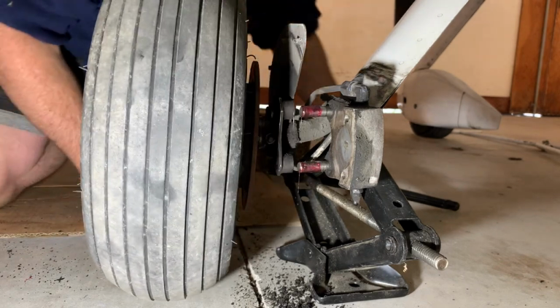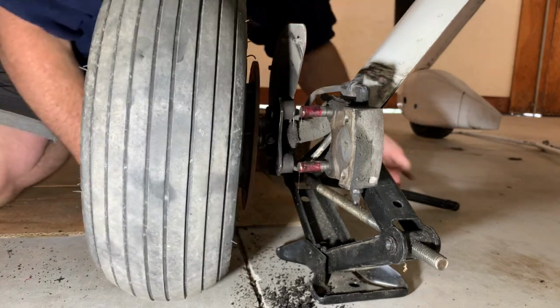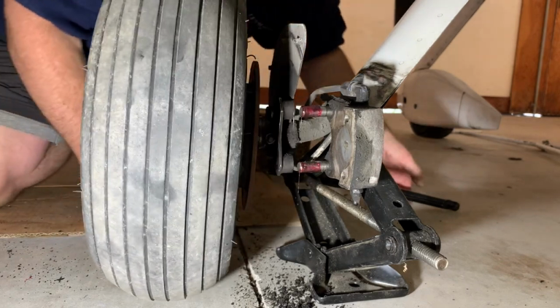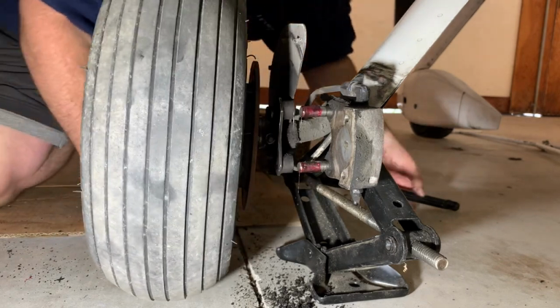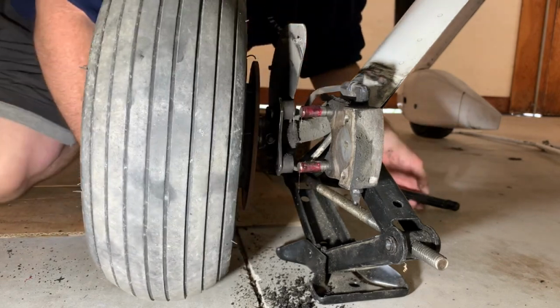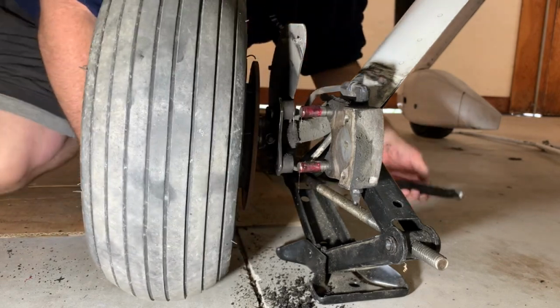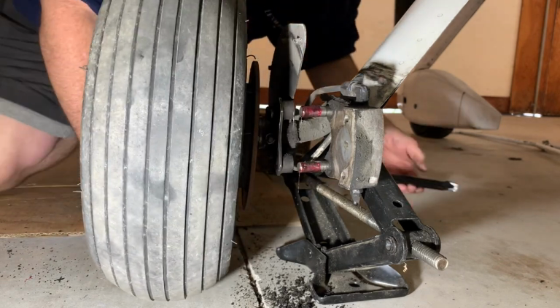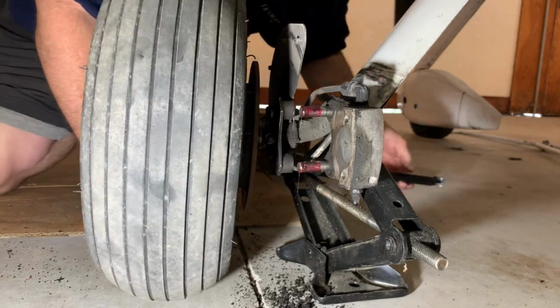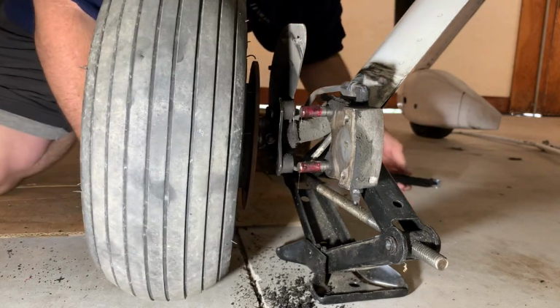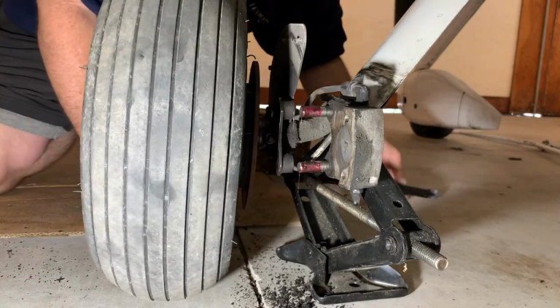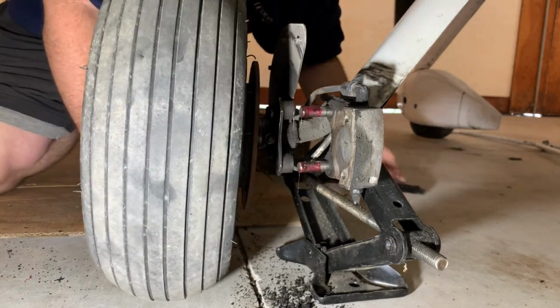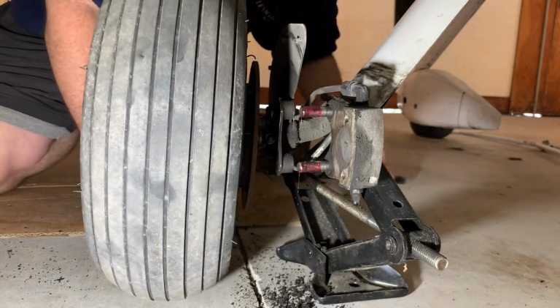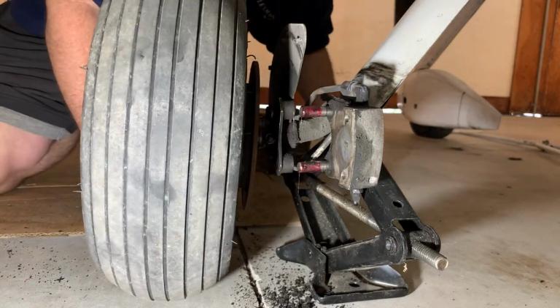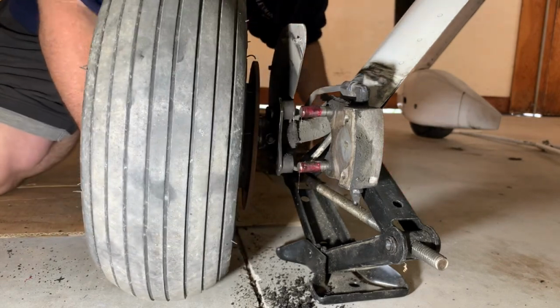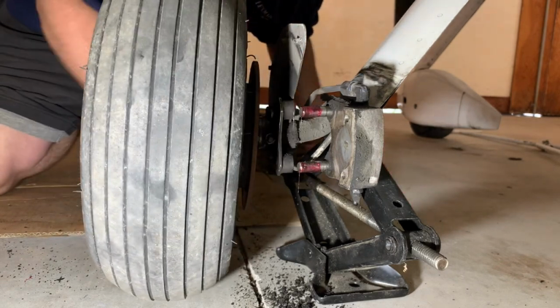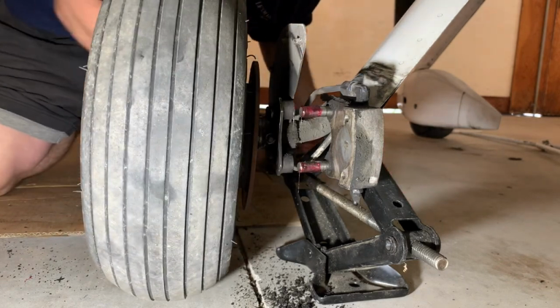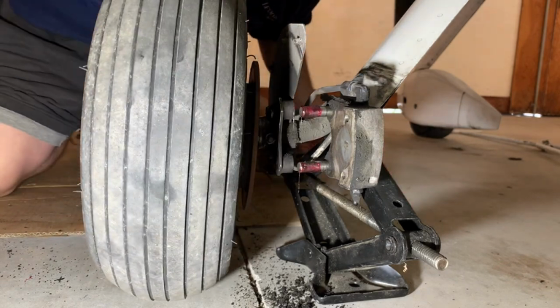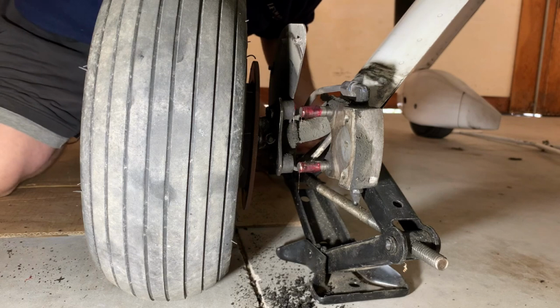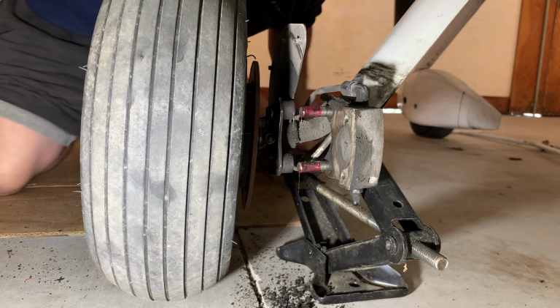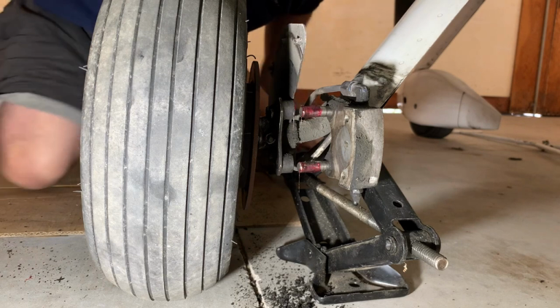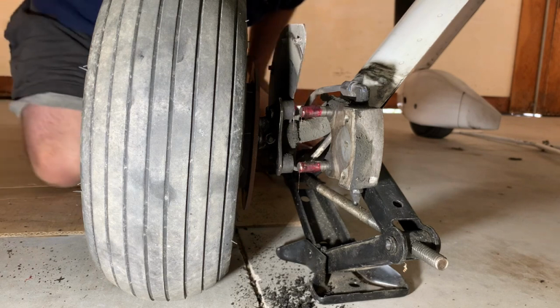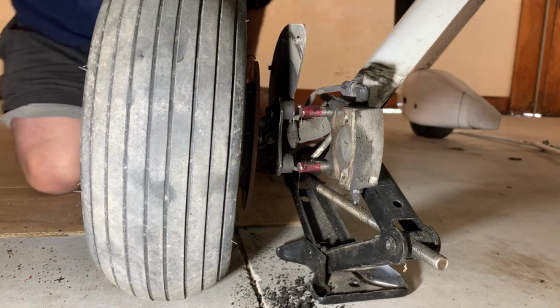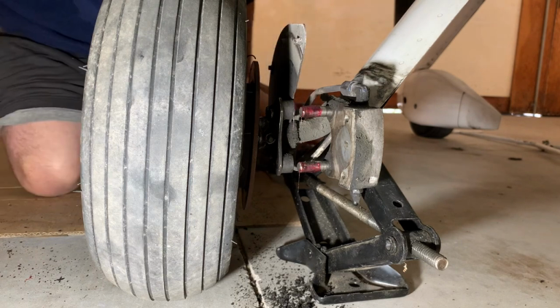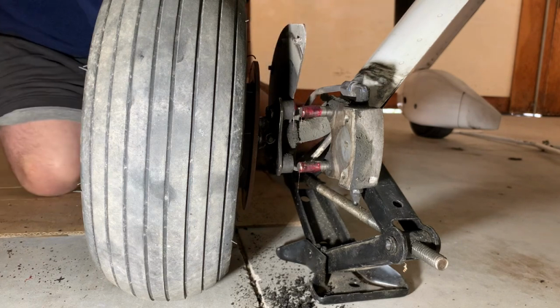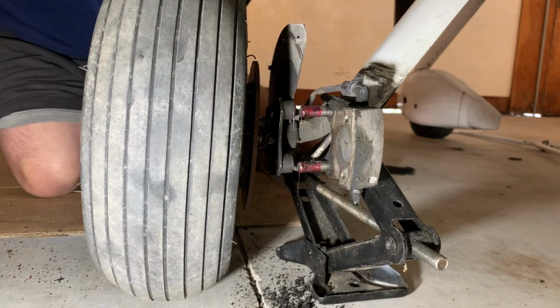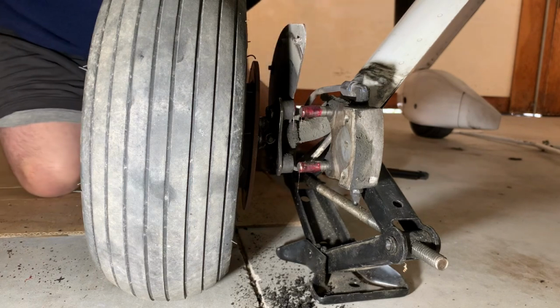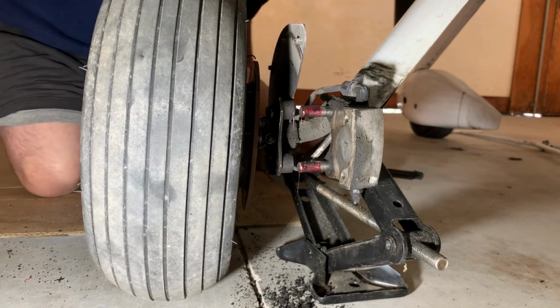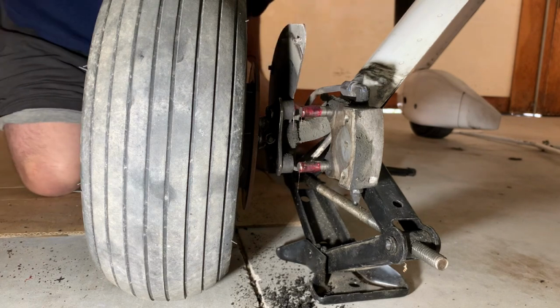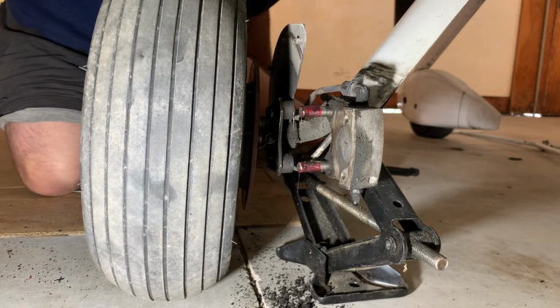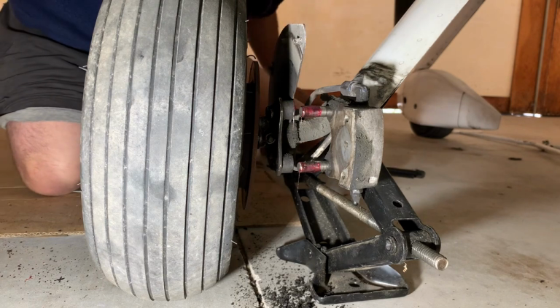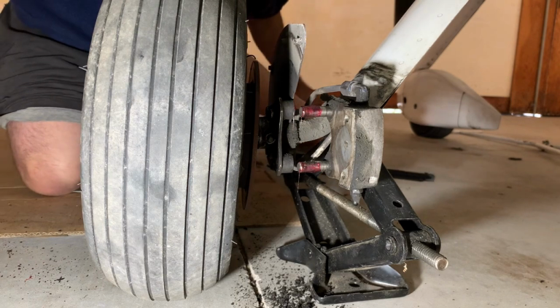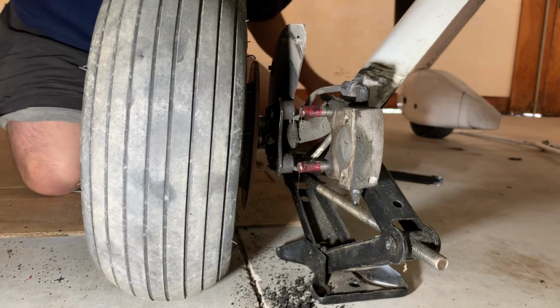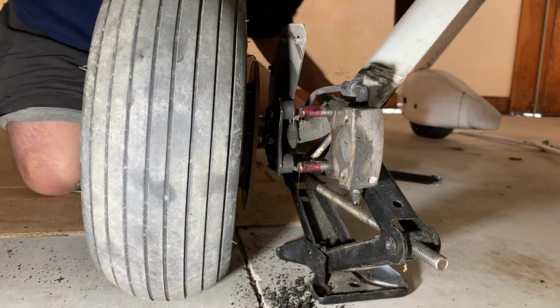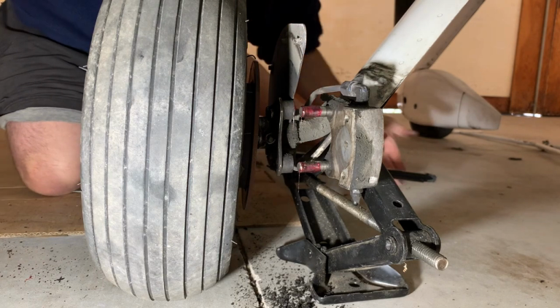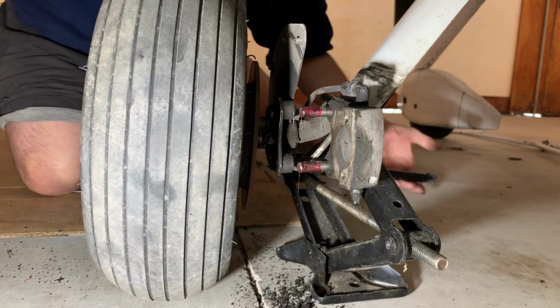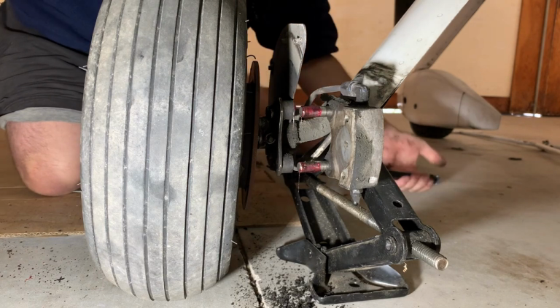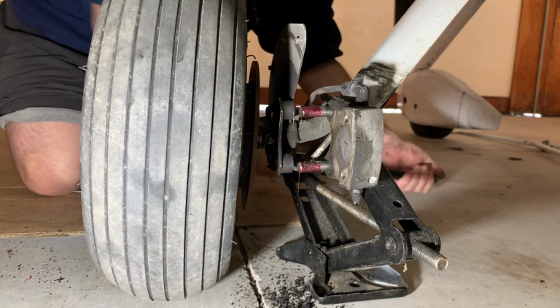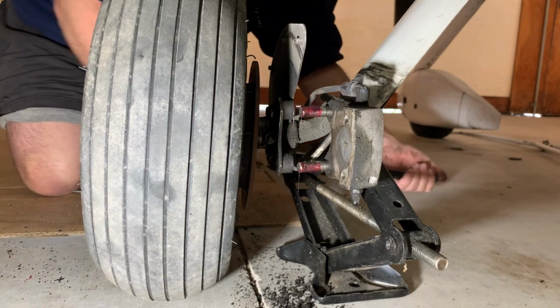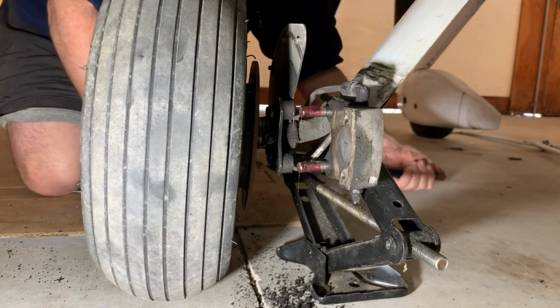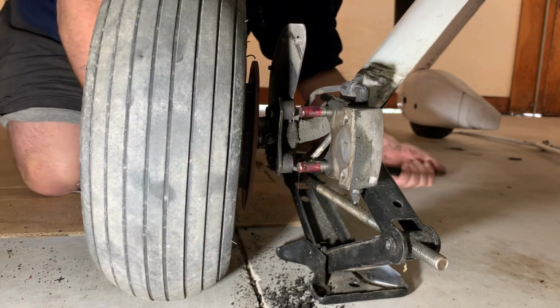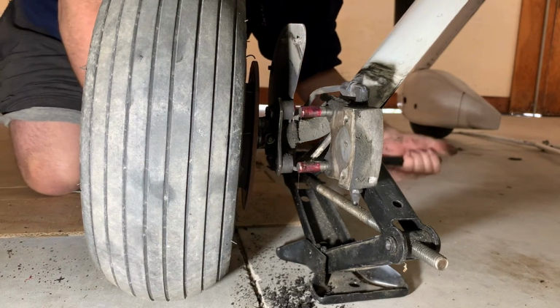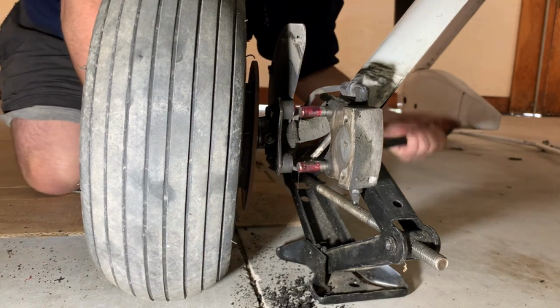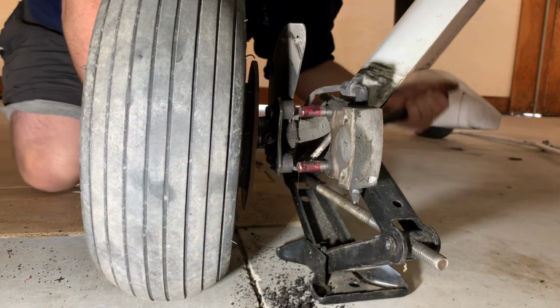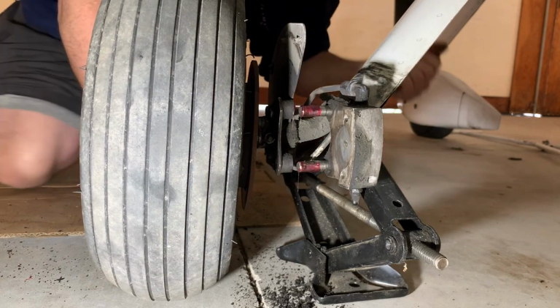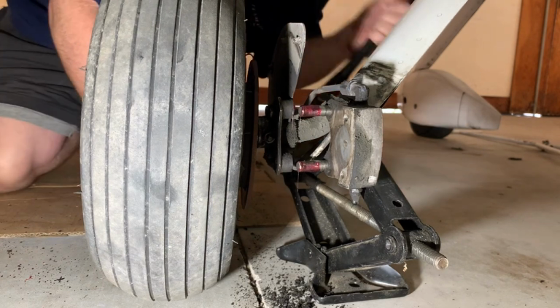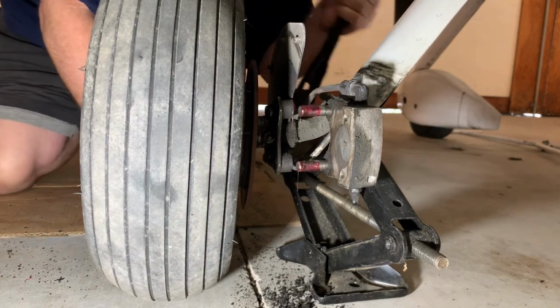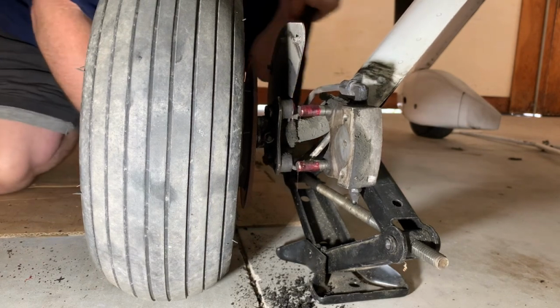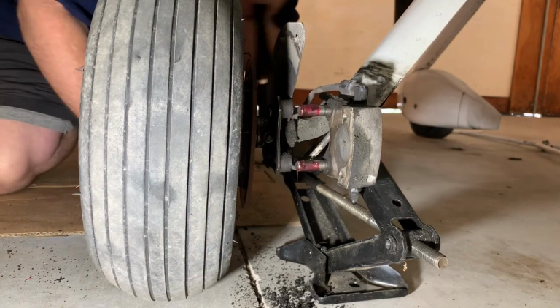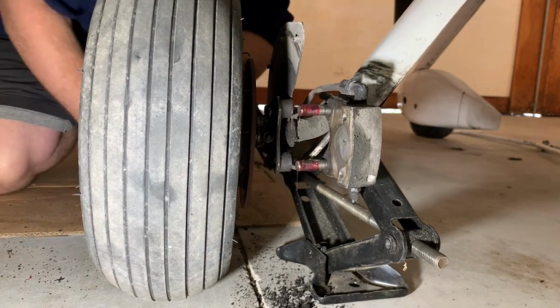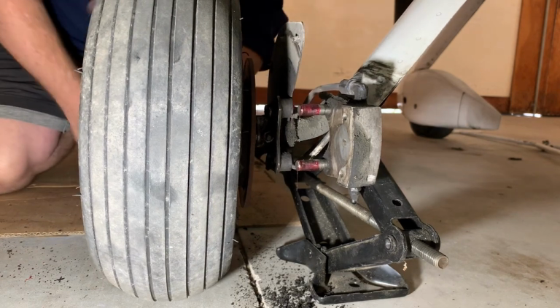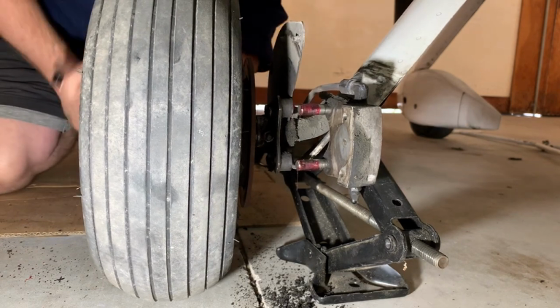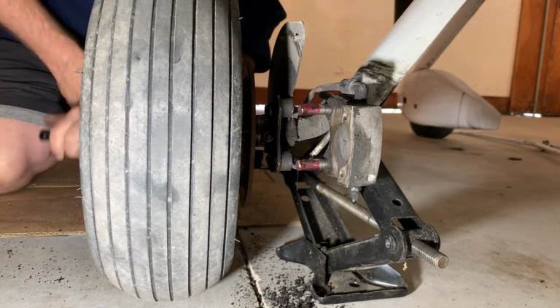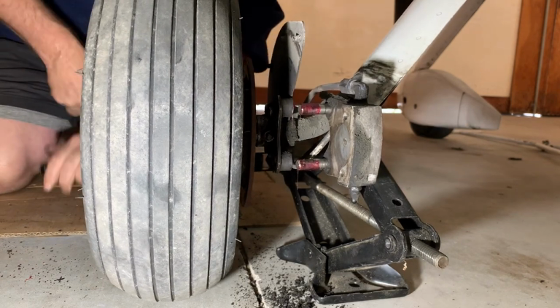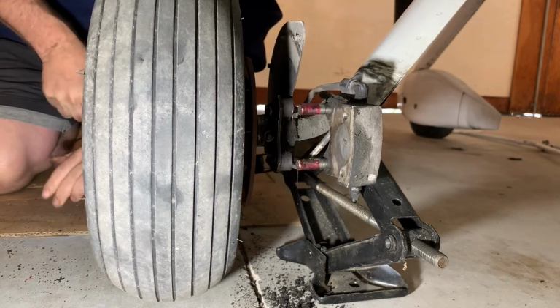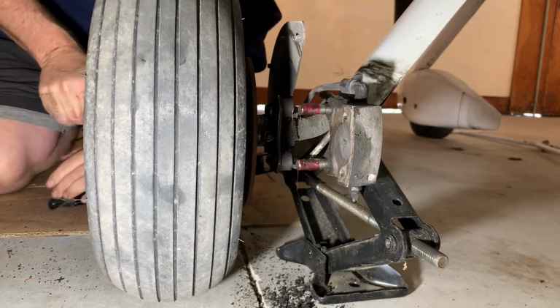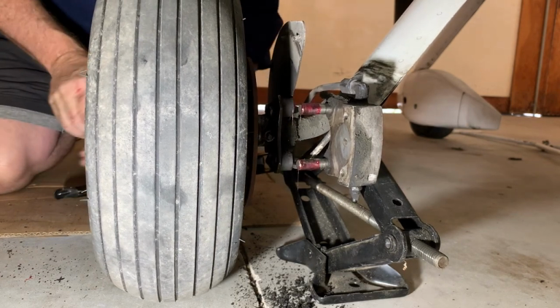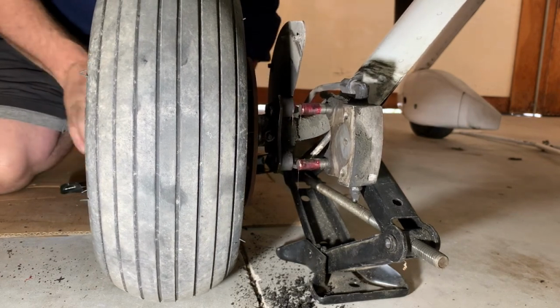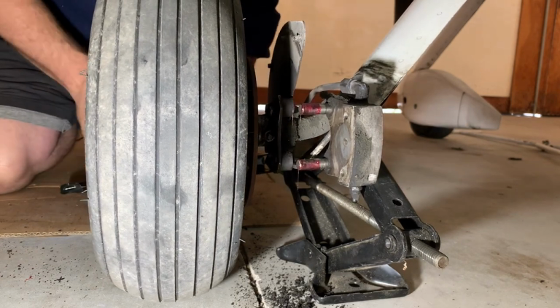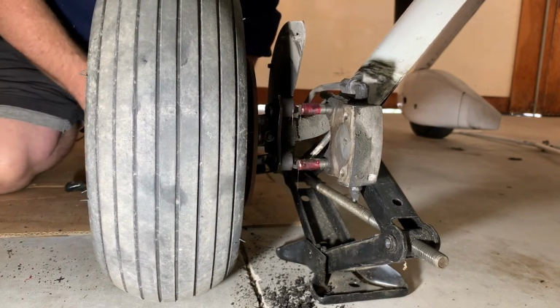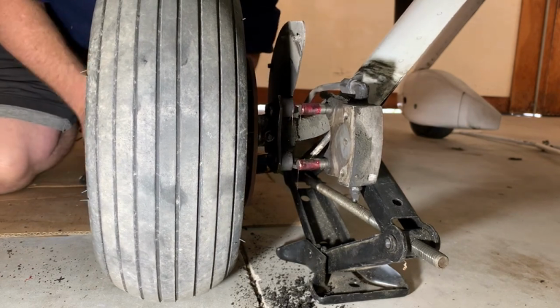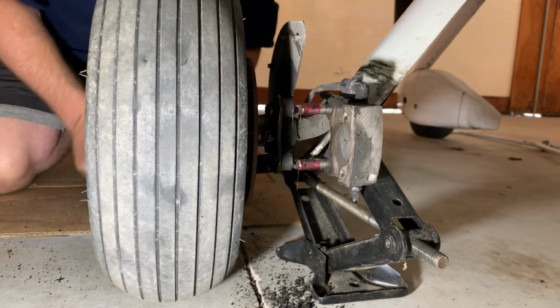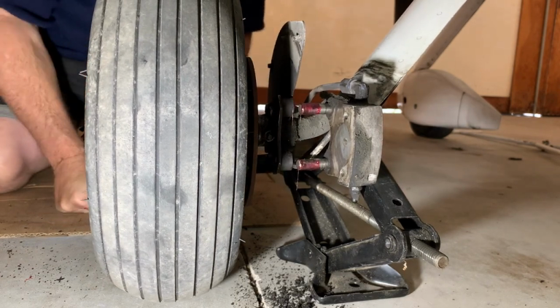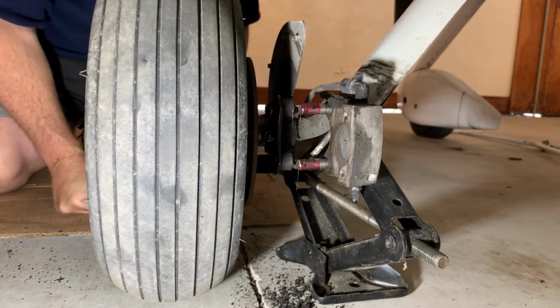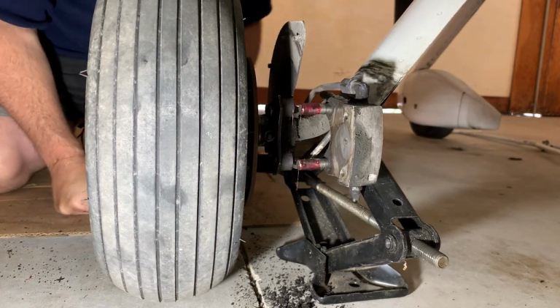With the wheel back at 50 psi, I had to raise the jack just a little bit to provide clearance for the inflated wheel.